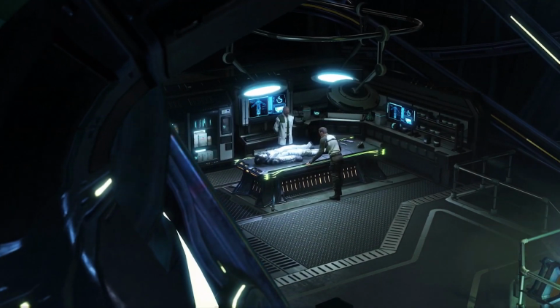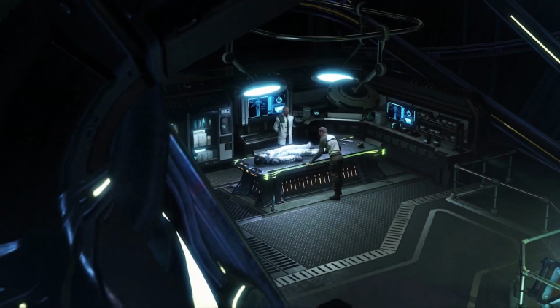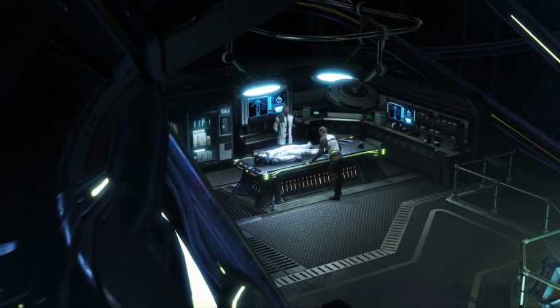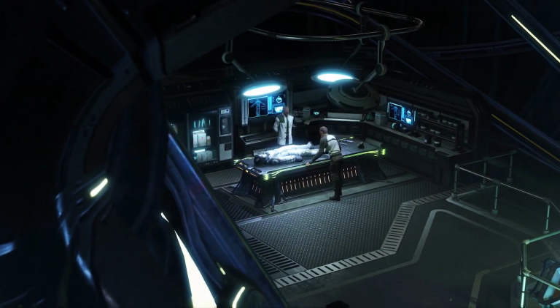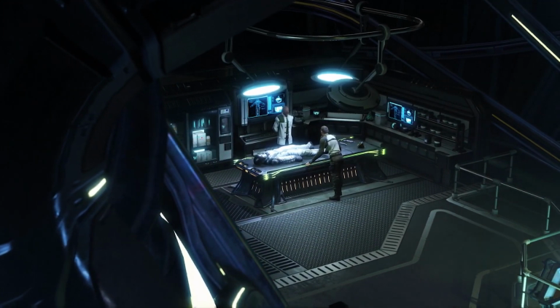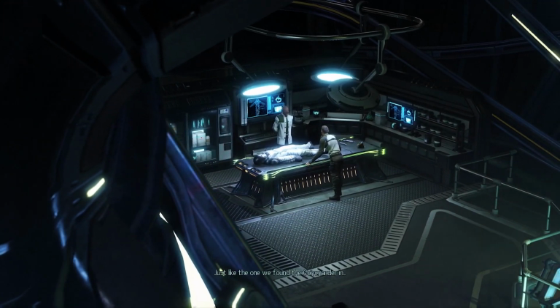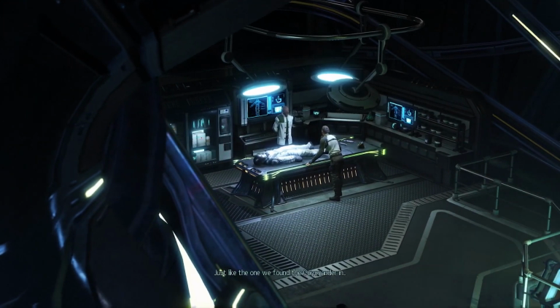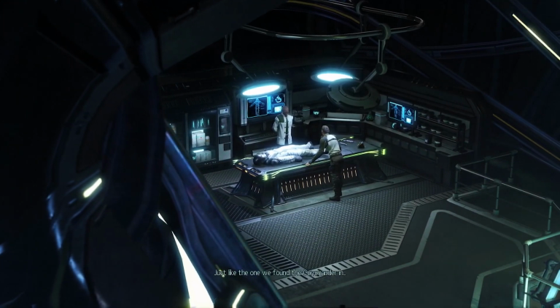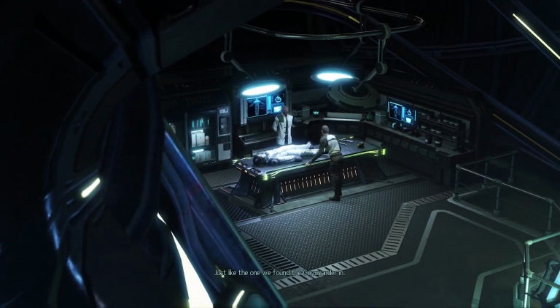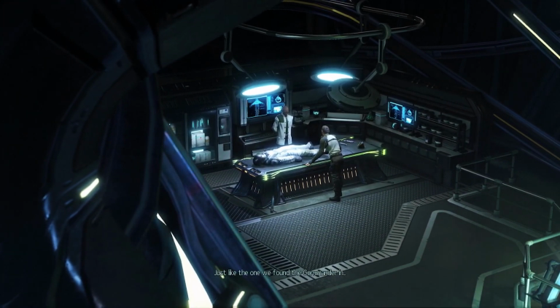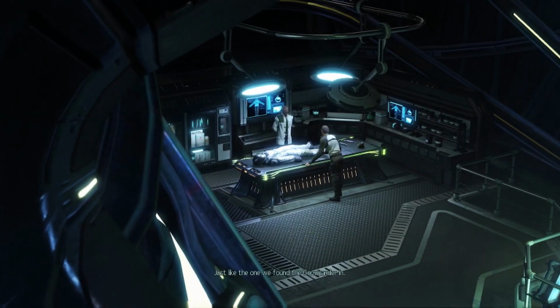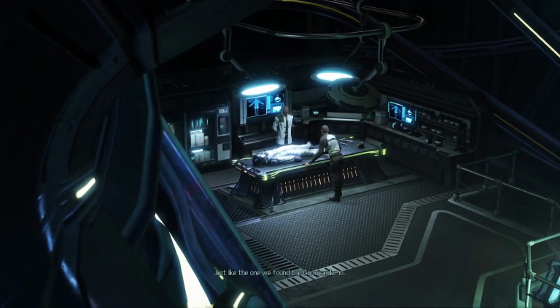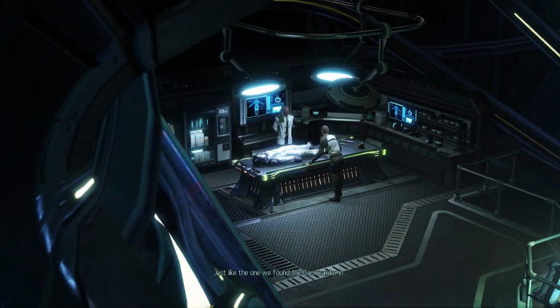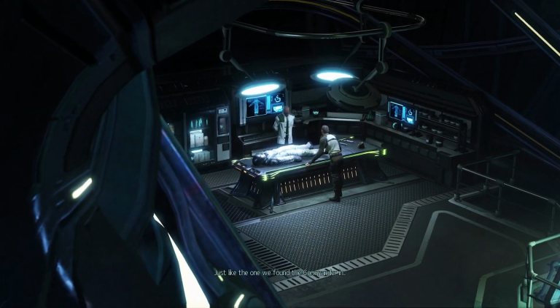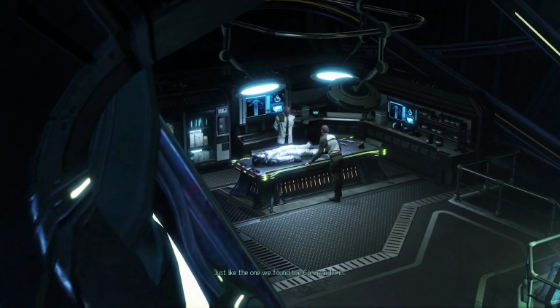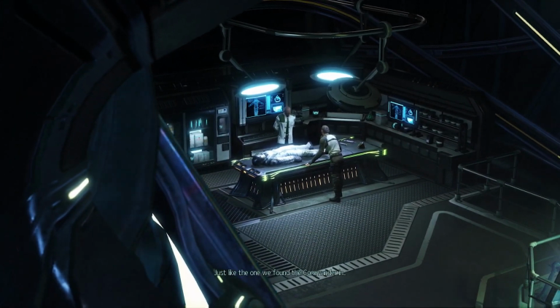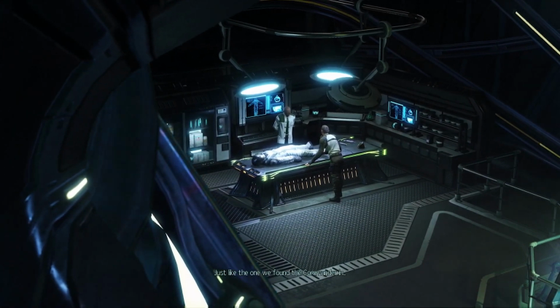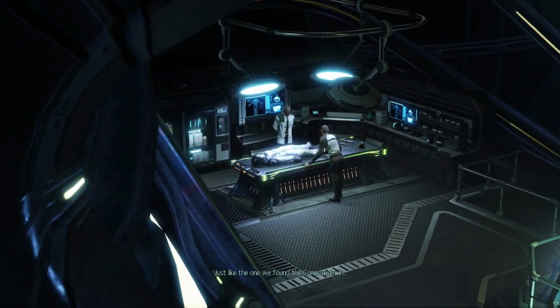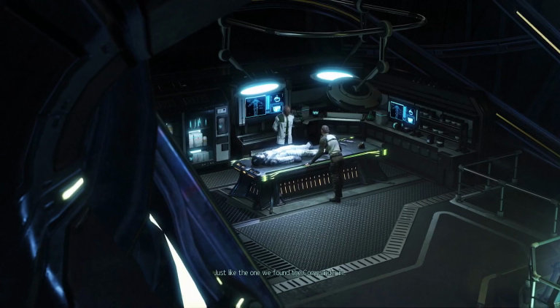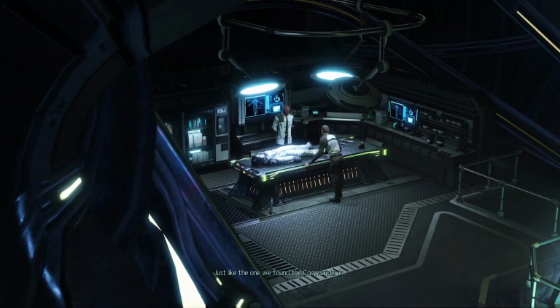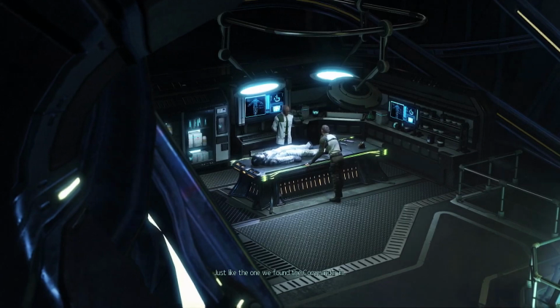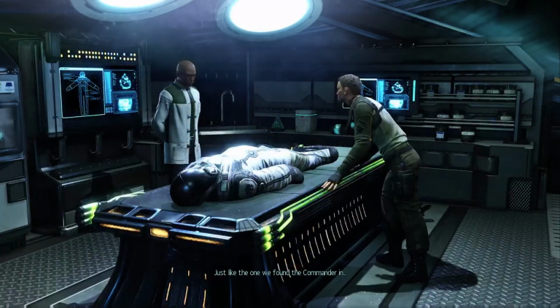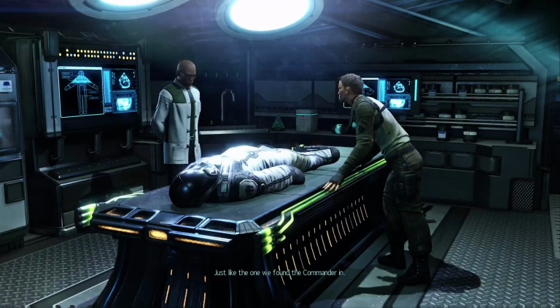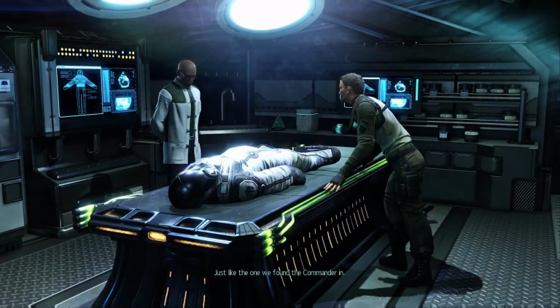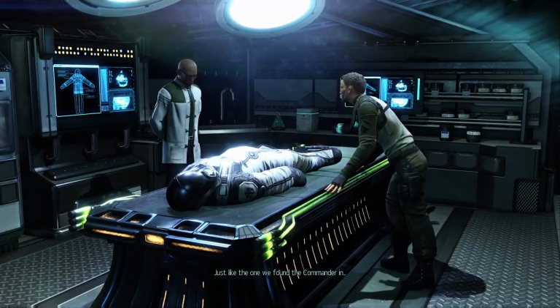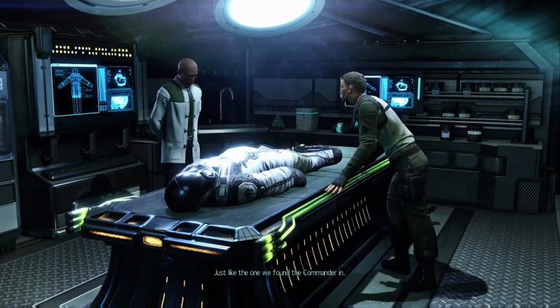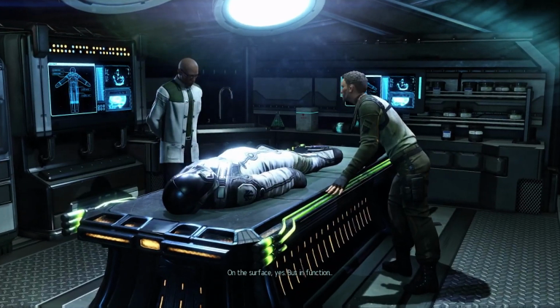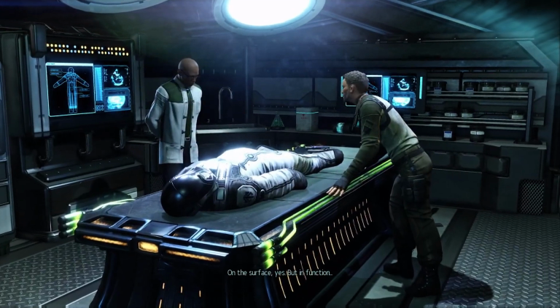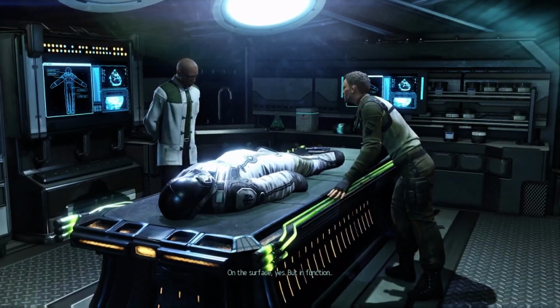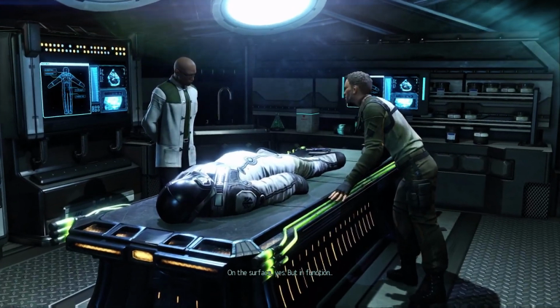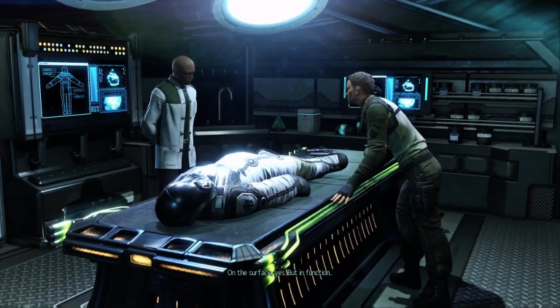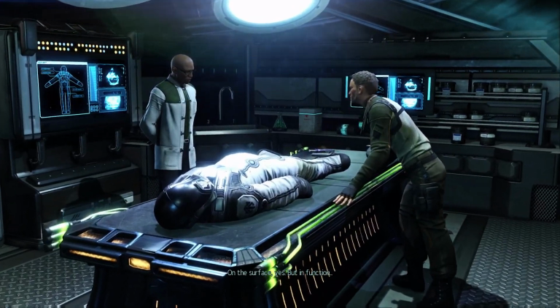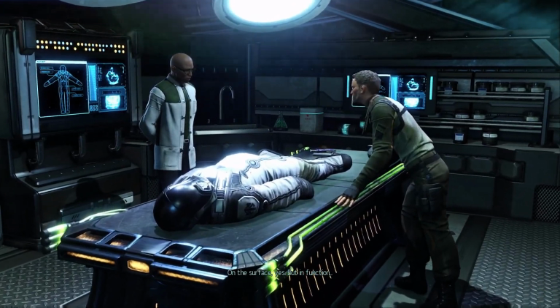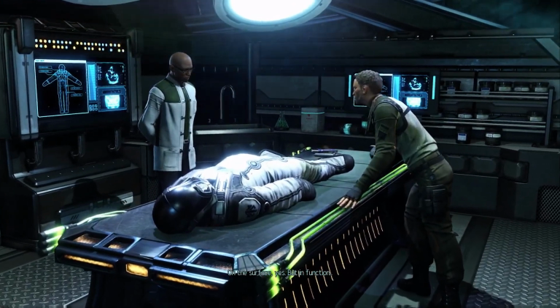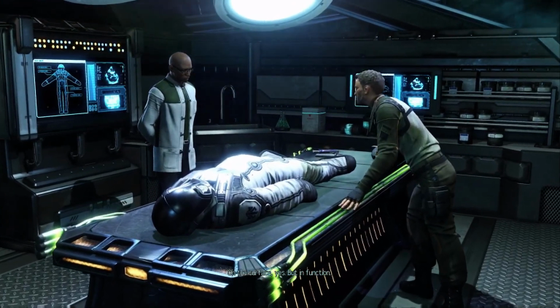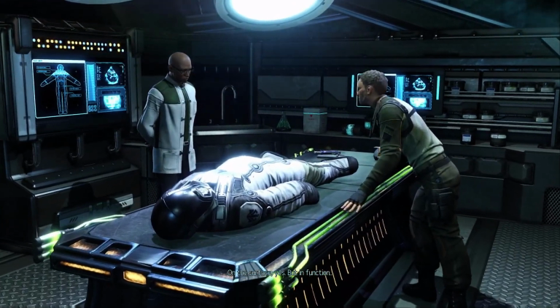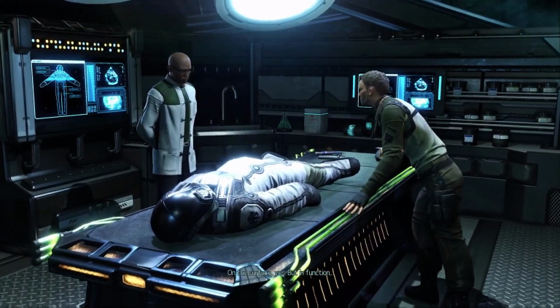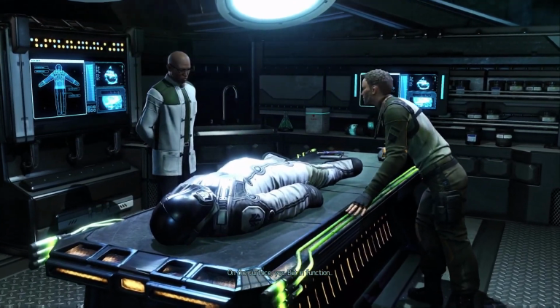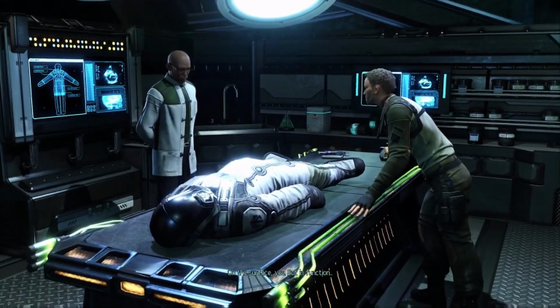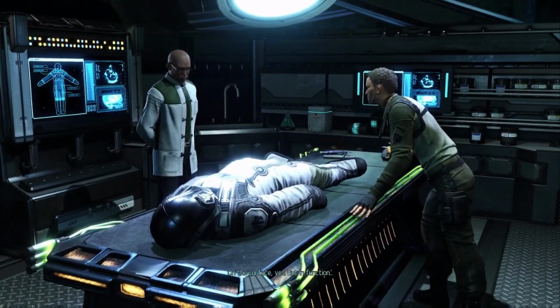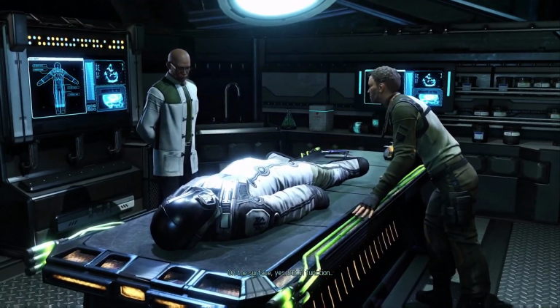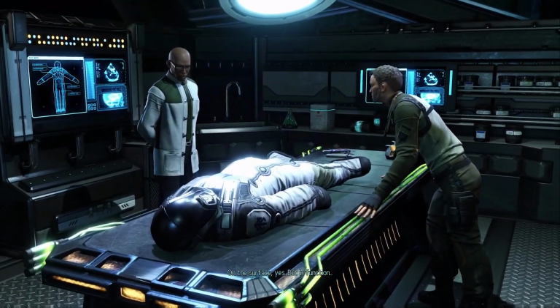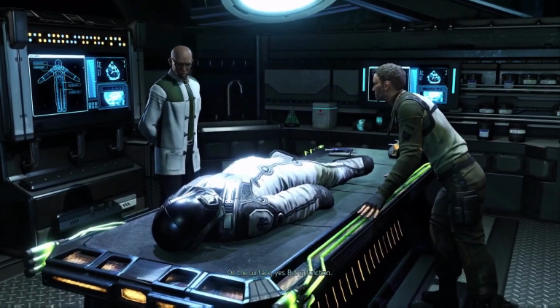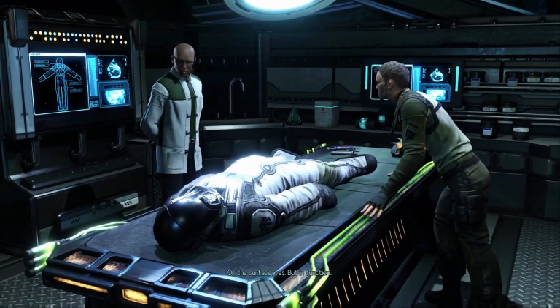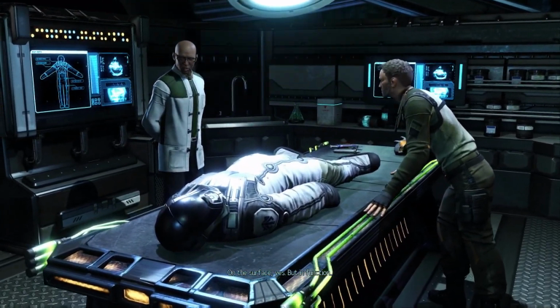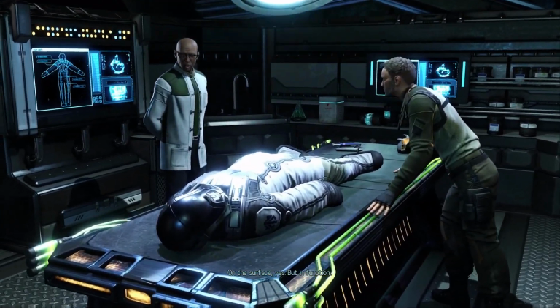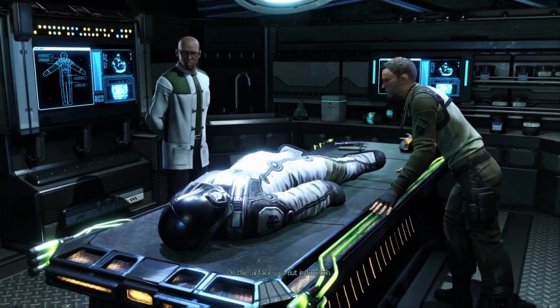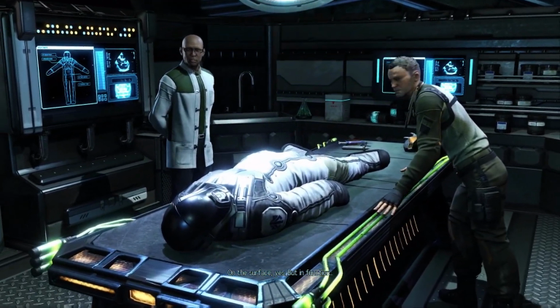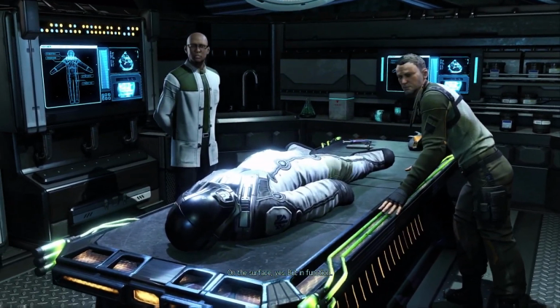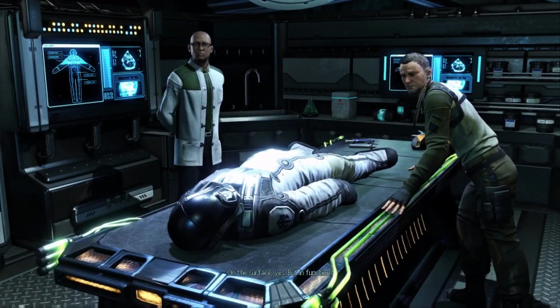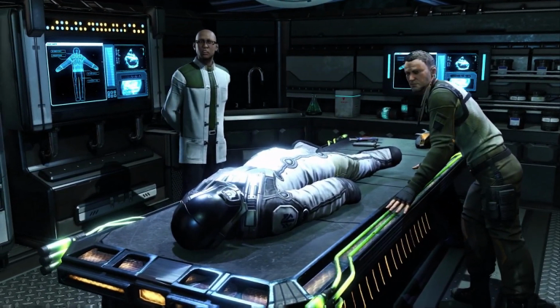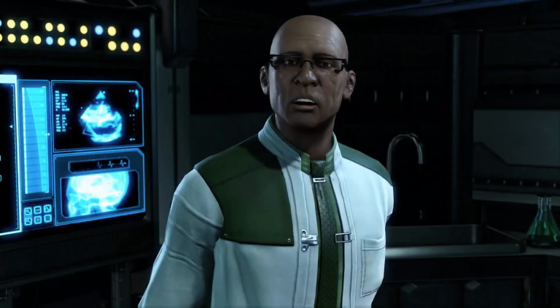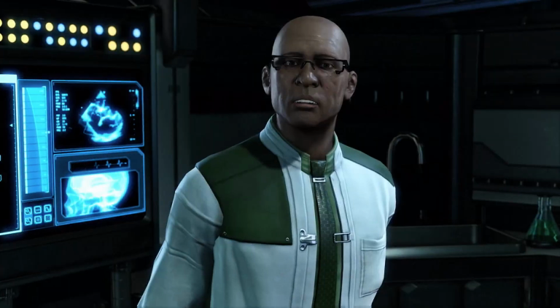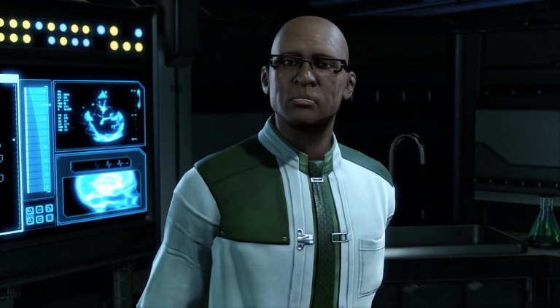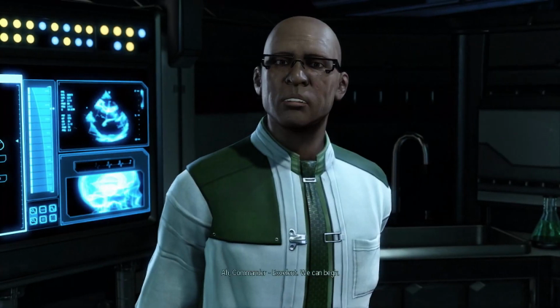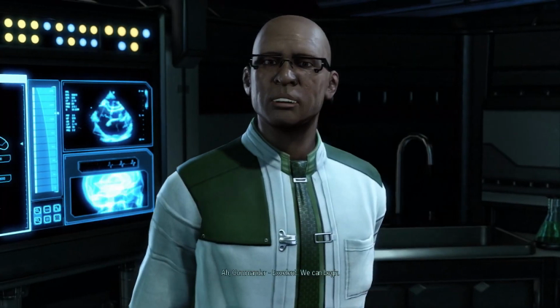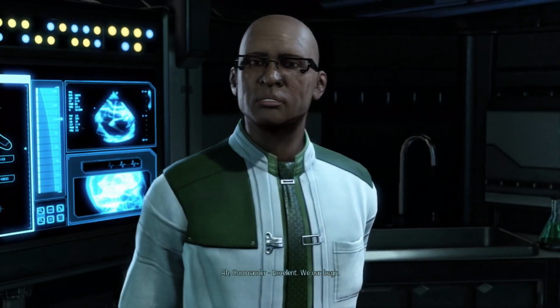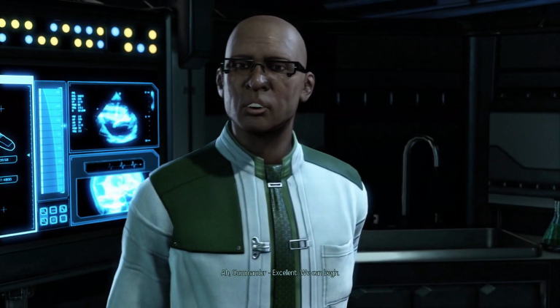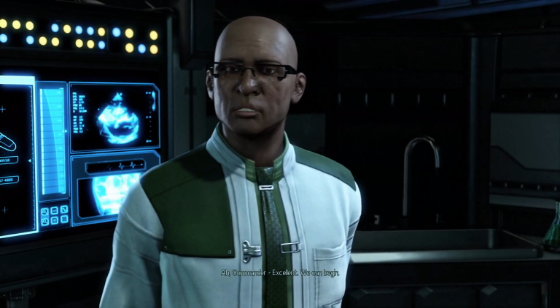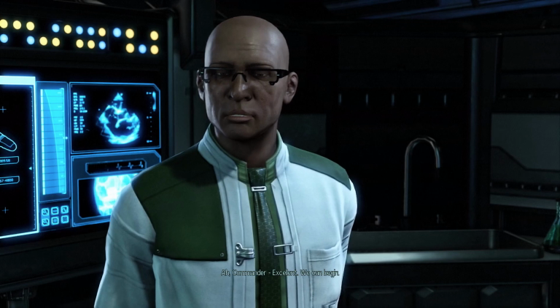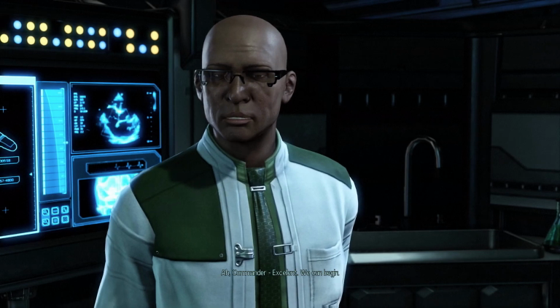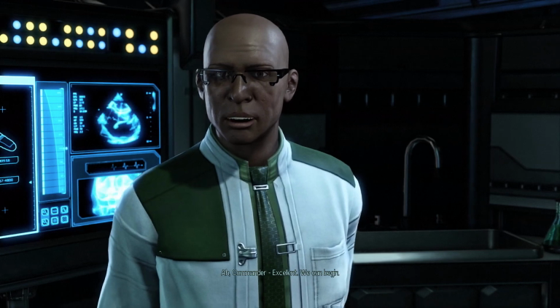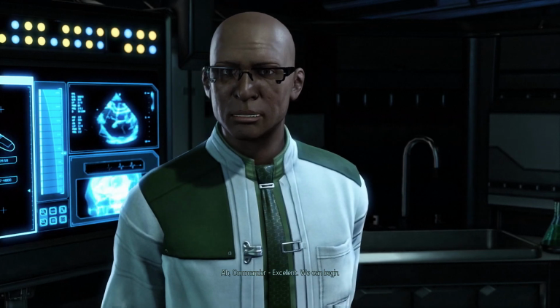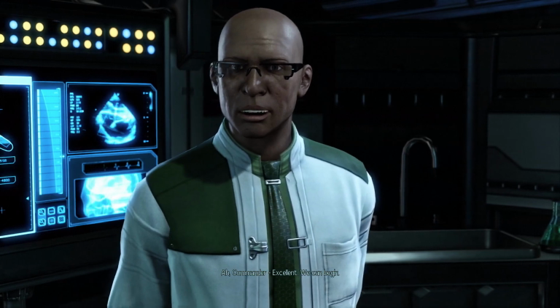Just like the one we found the commander in. On the surface, yes. But in function - commander. Excellent.